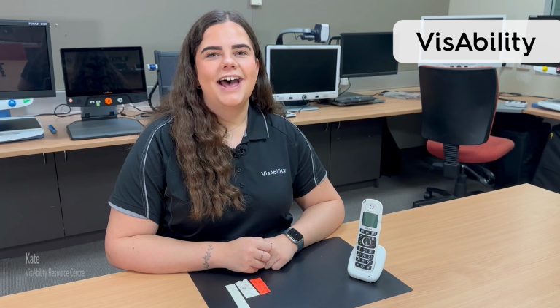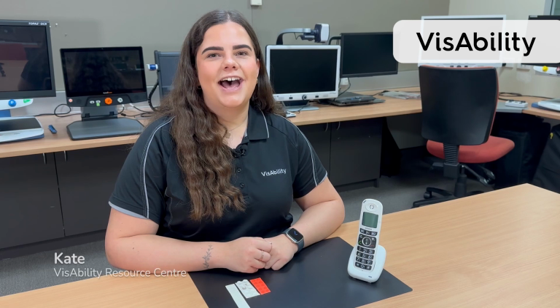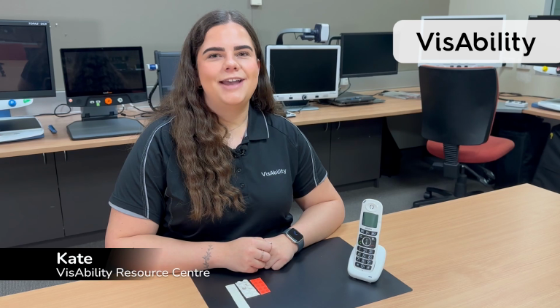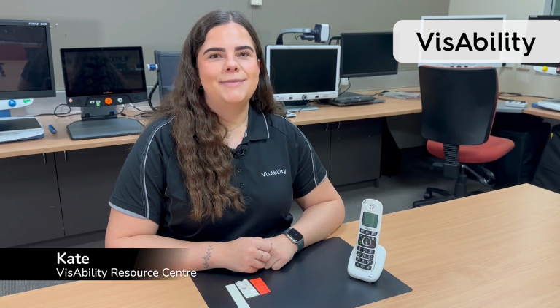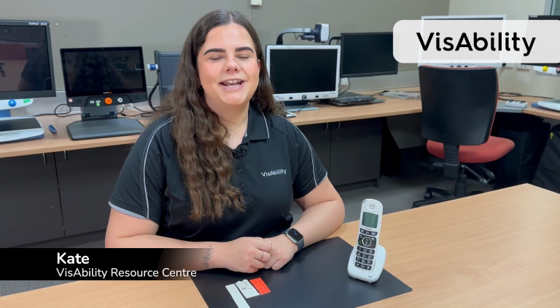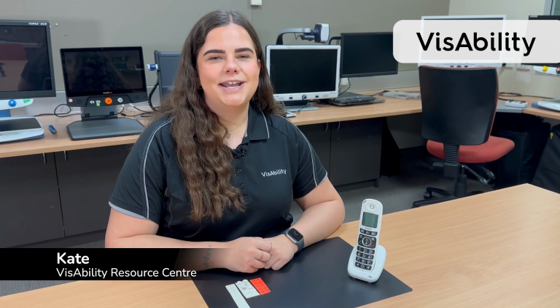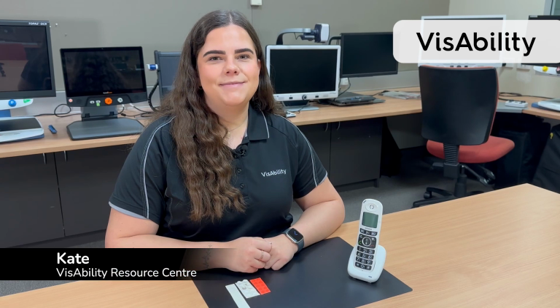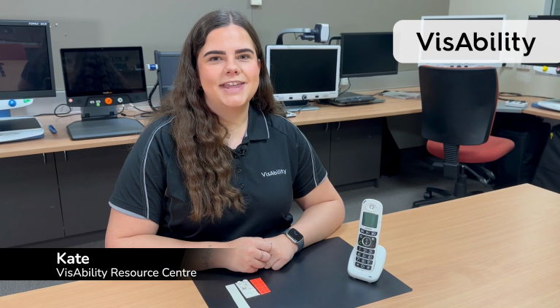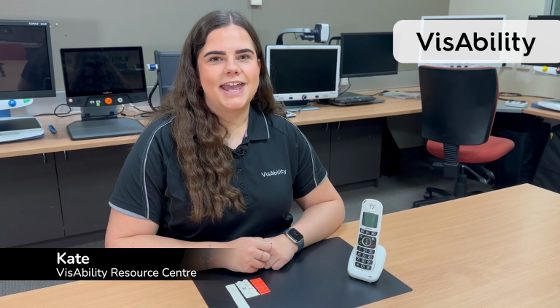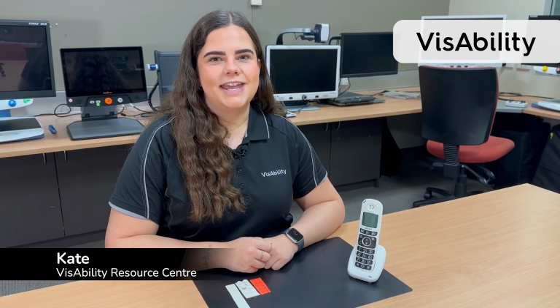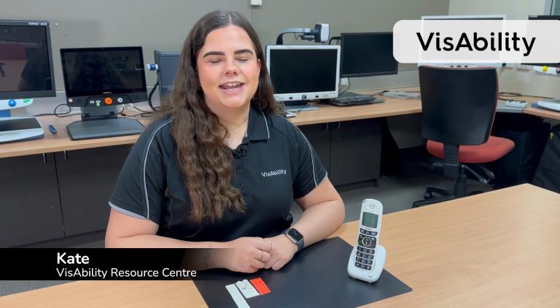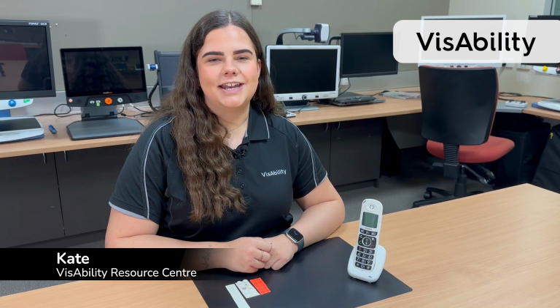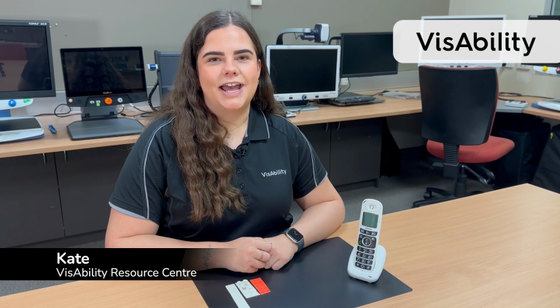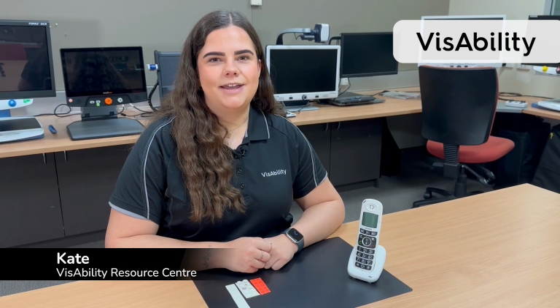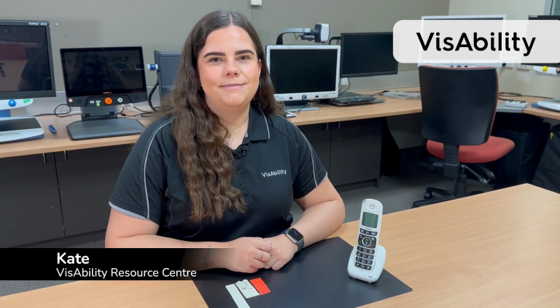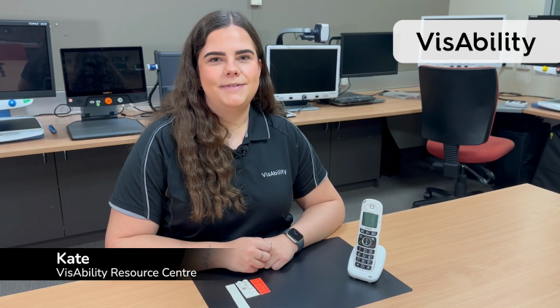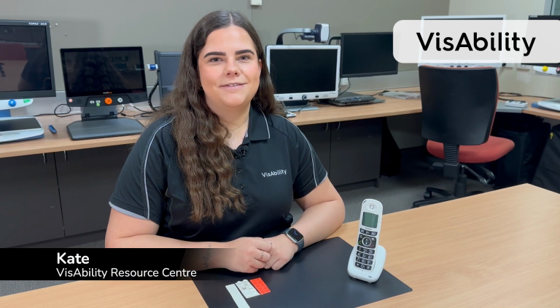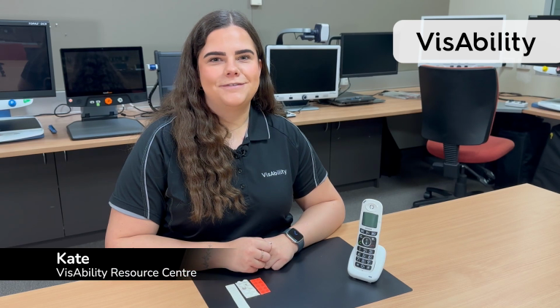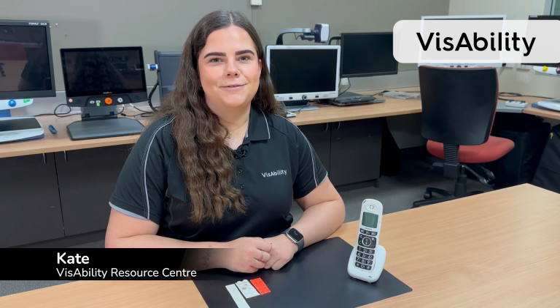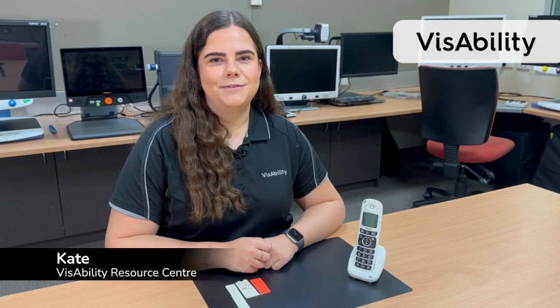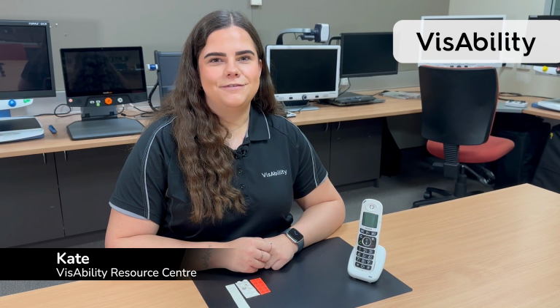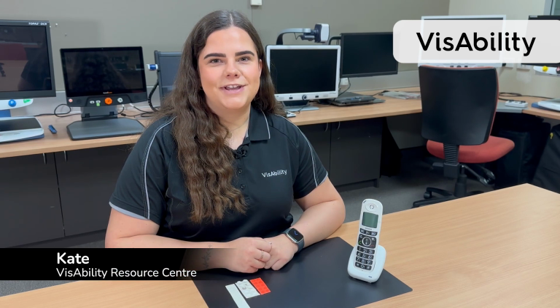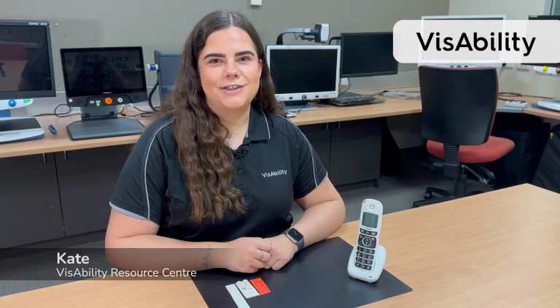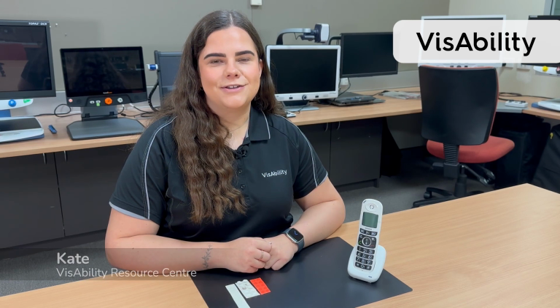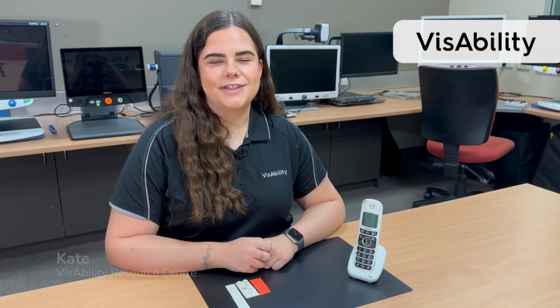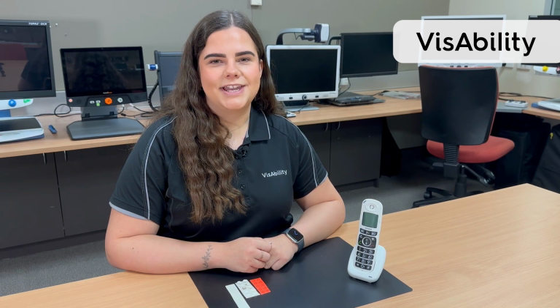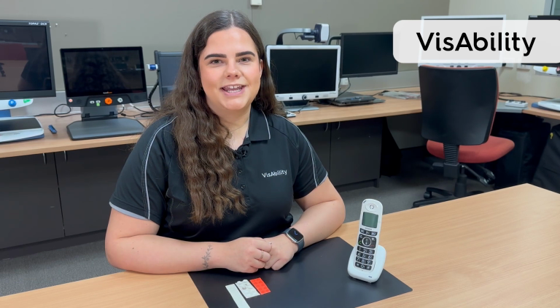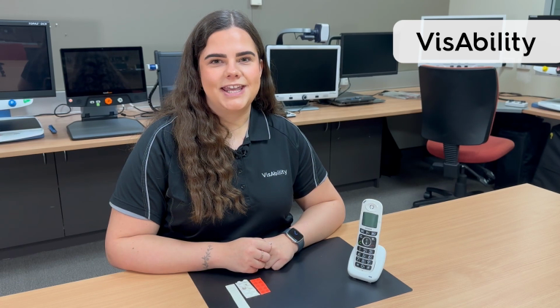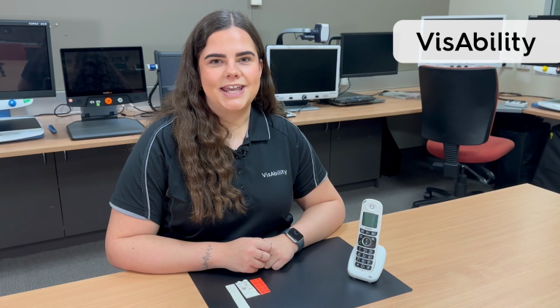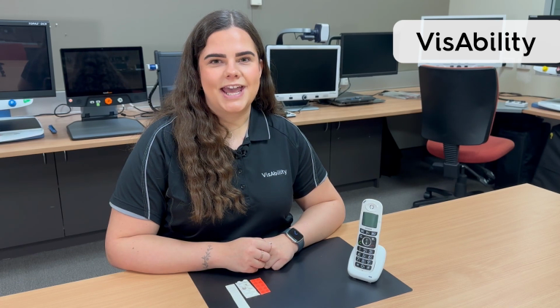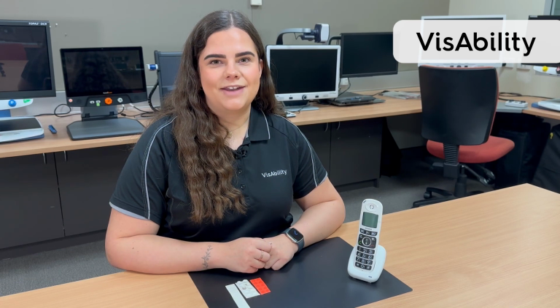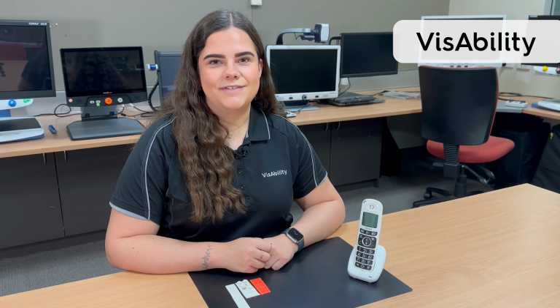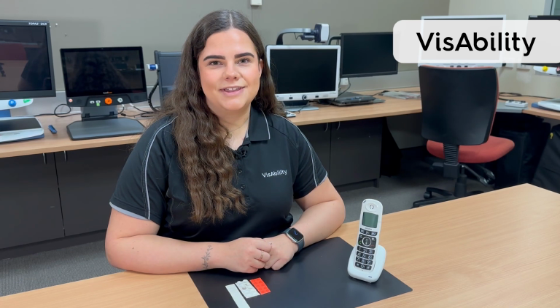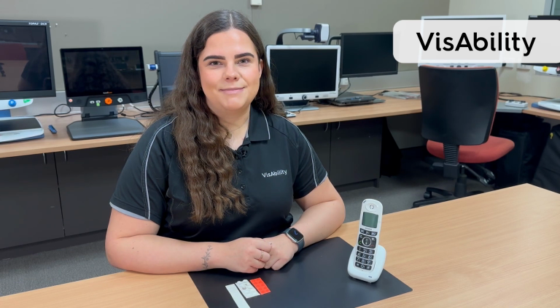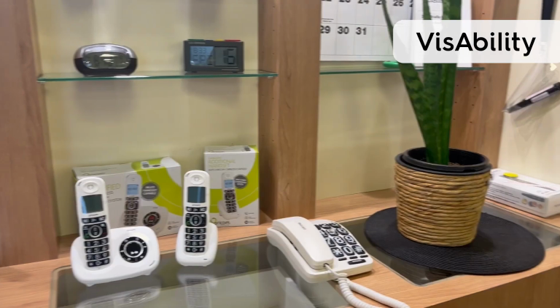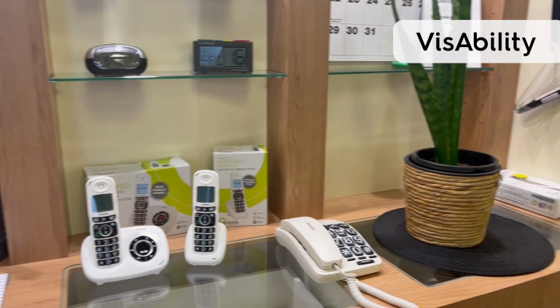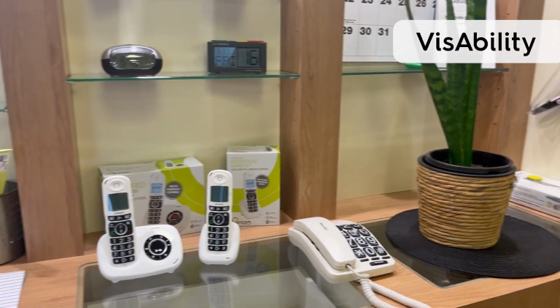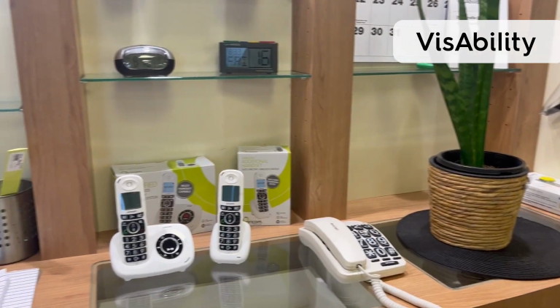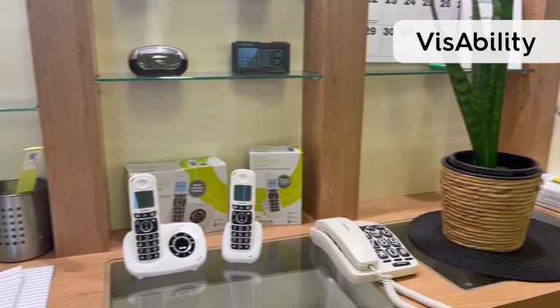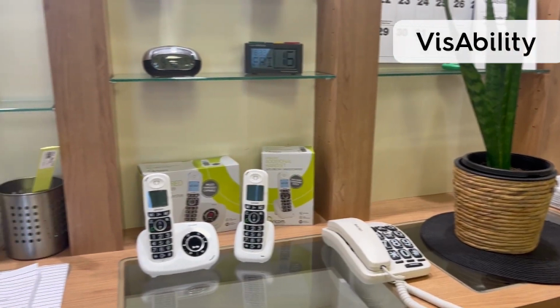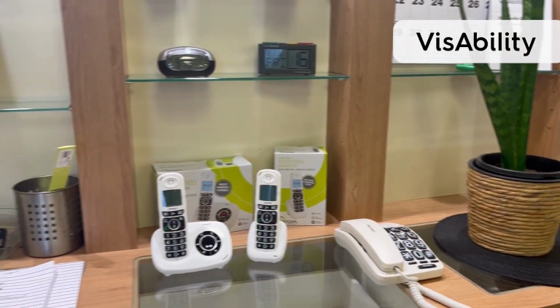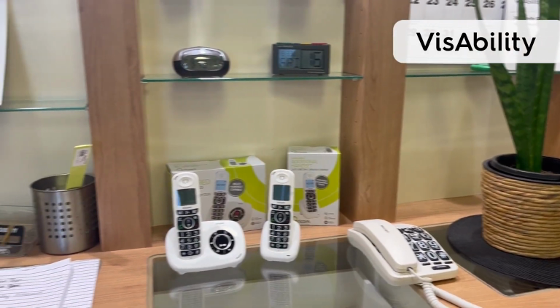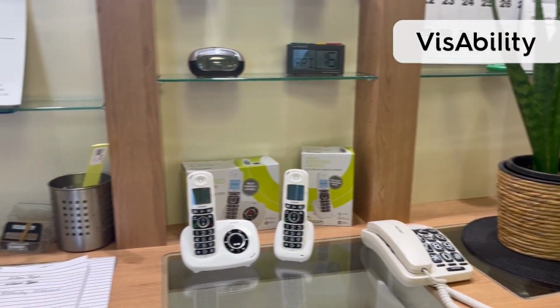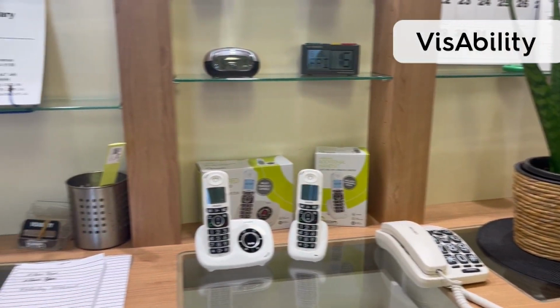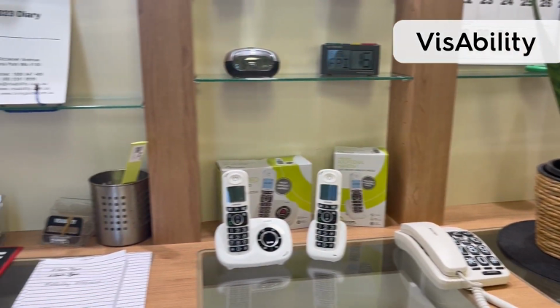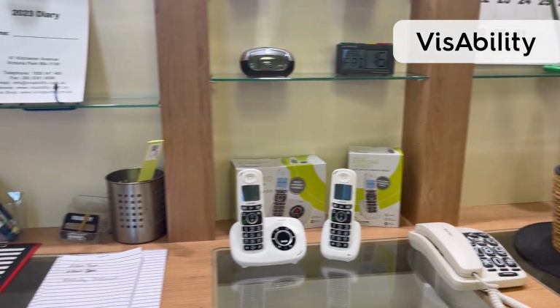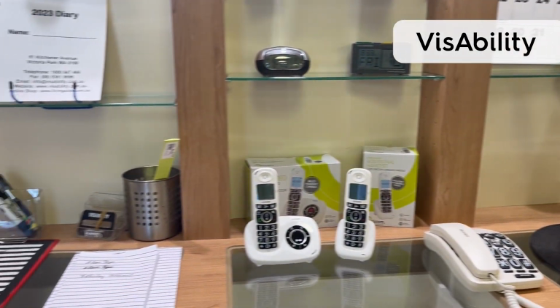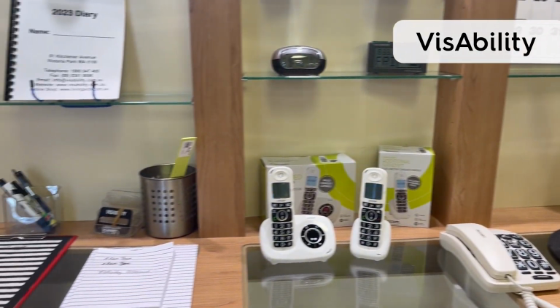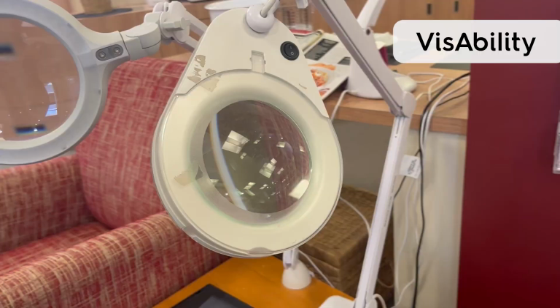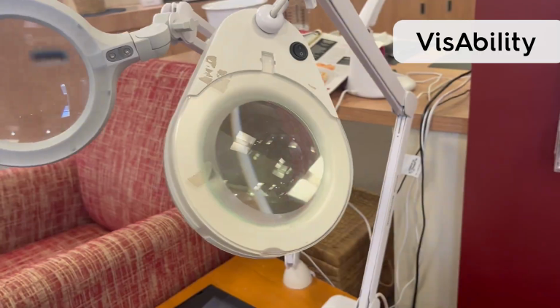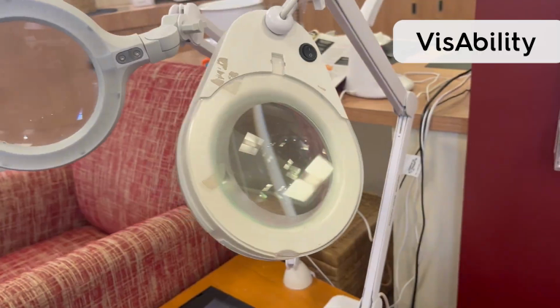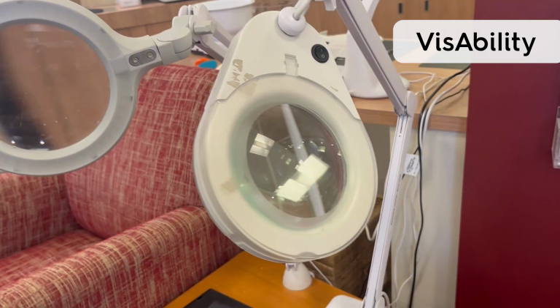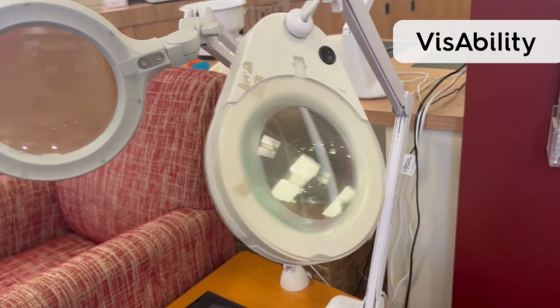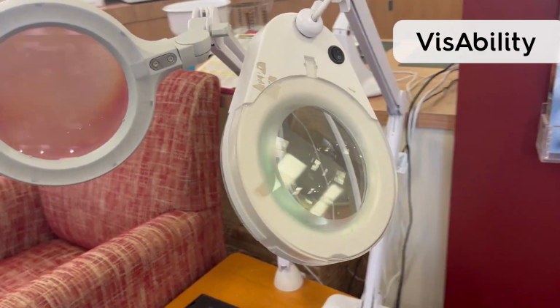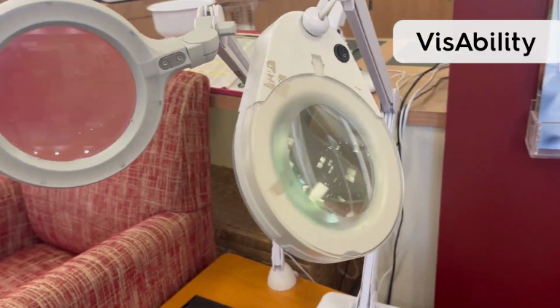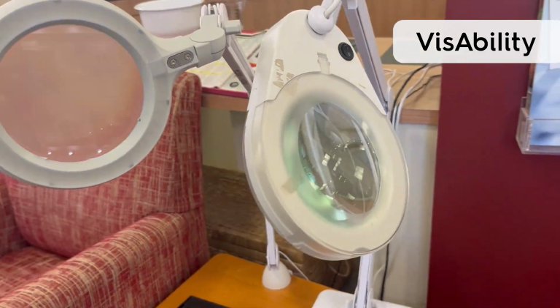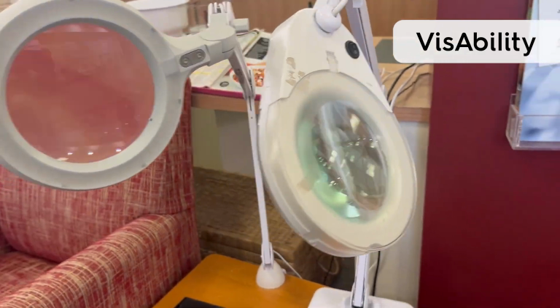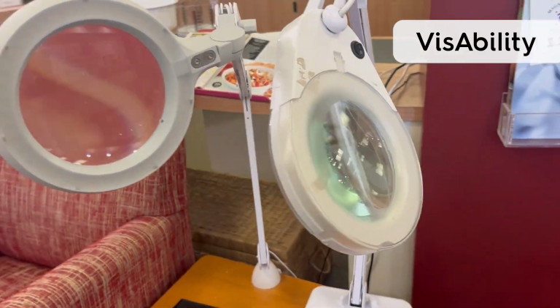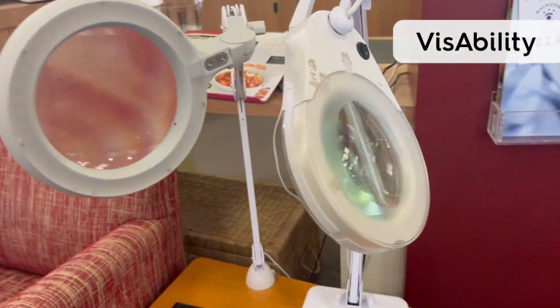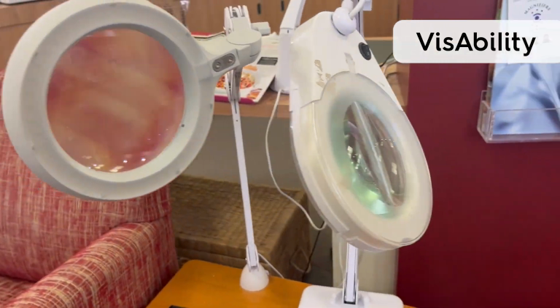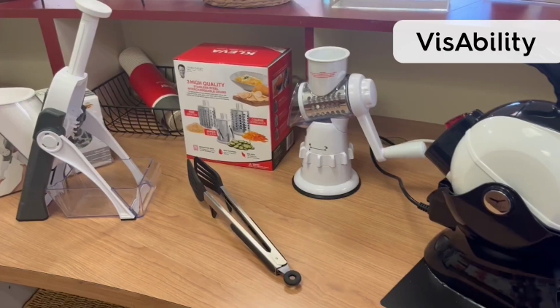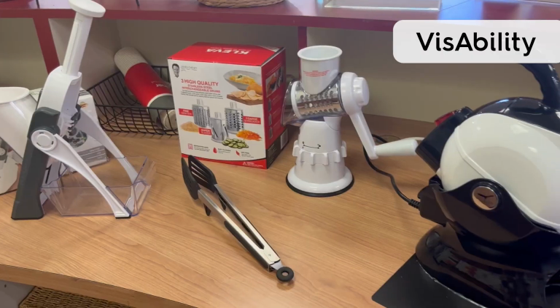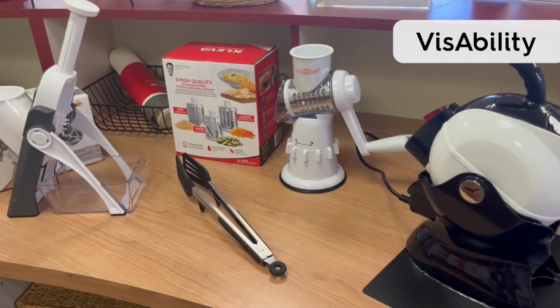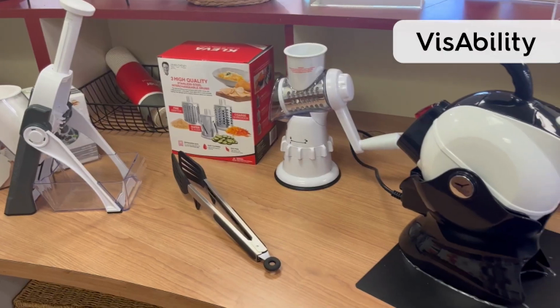Hi, my name's Kate and I'm from the Resource Centre here at Visibility. Living aids on display.